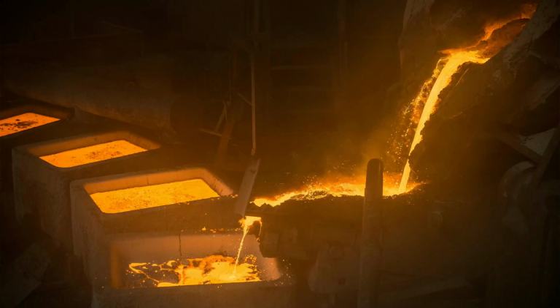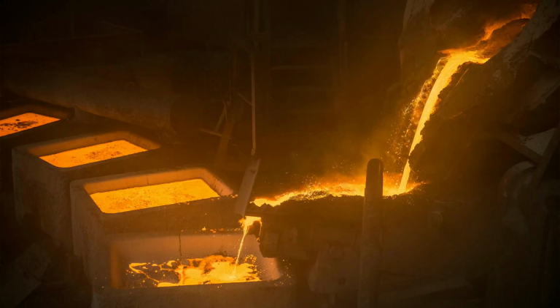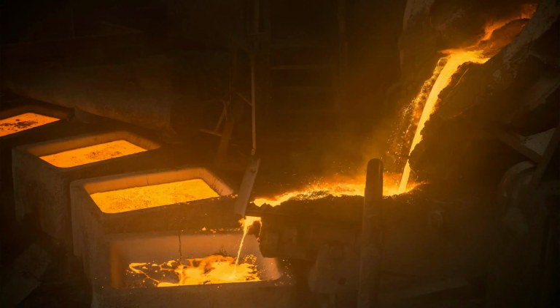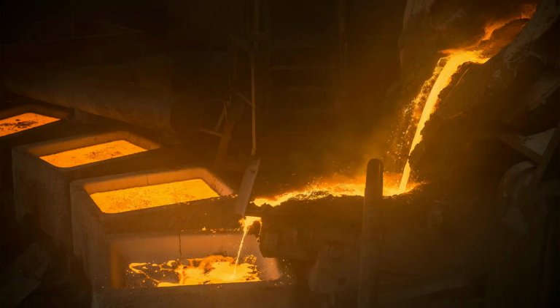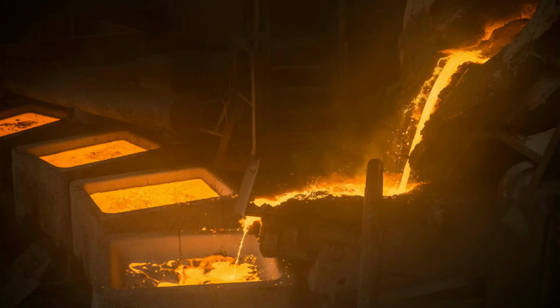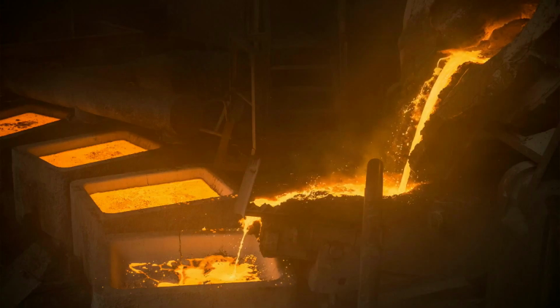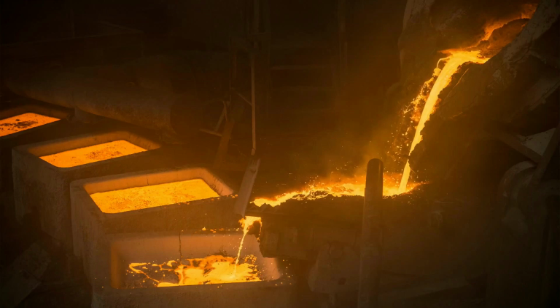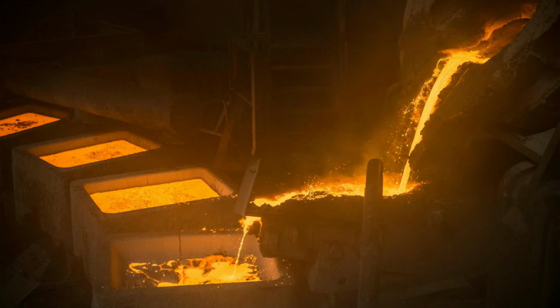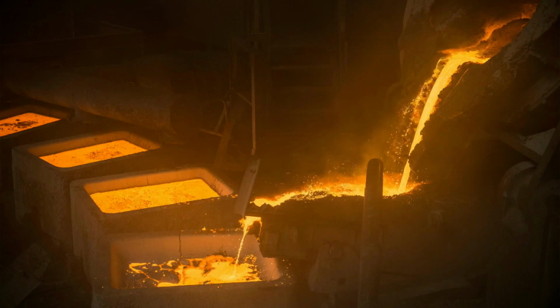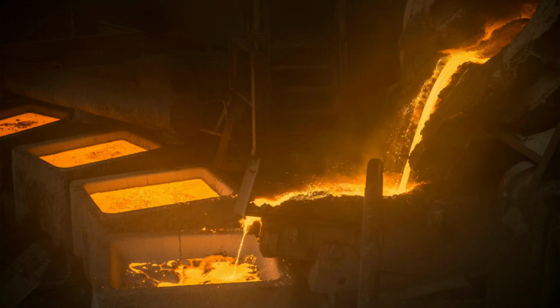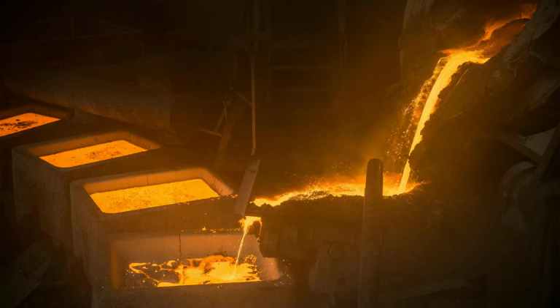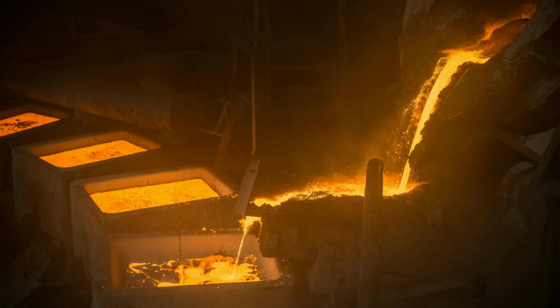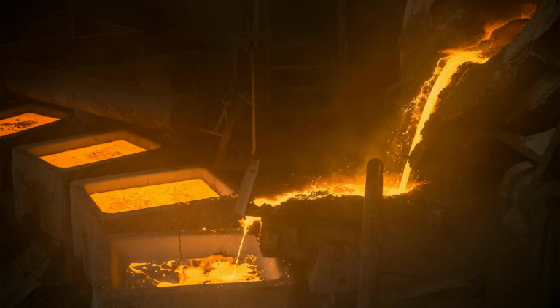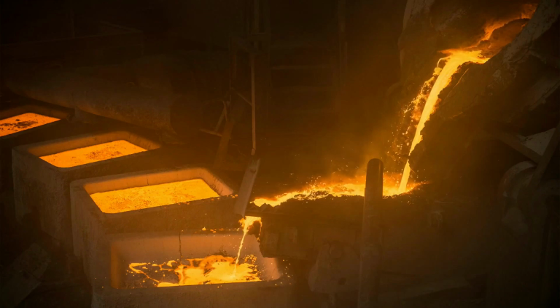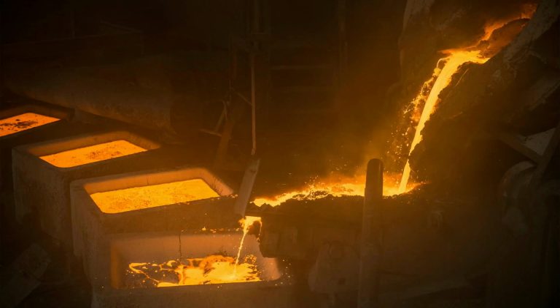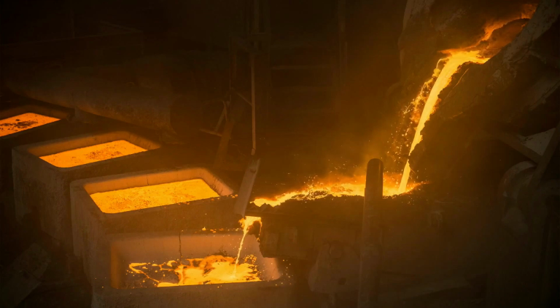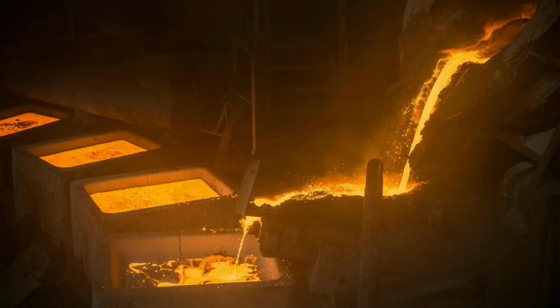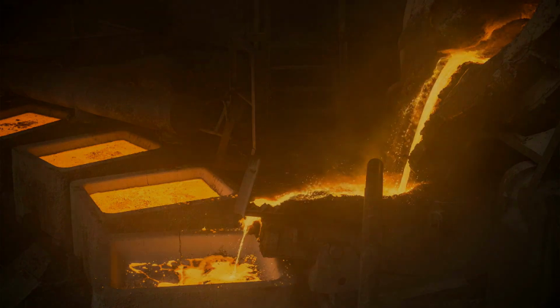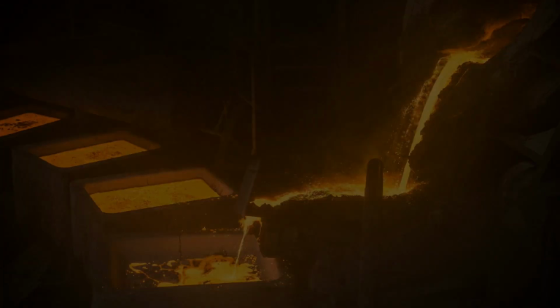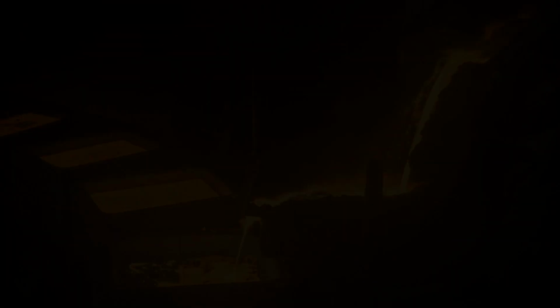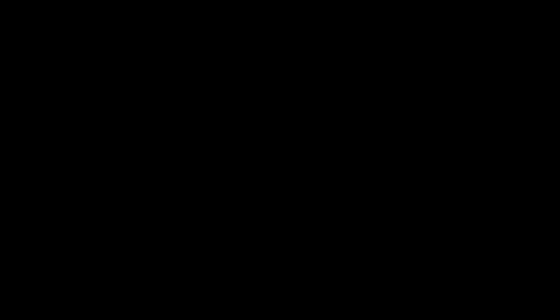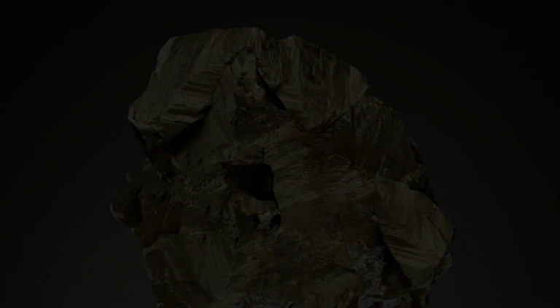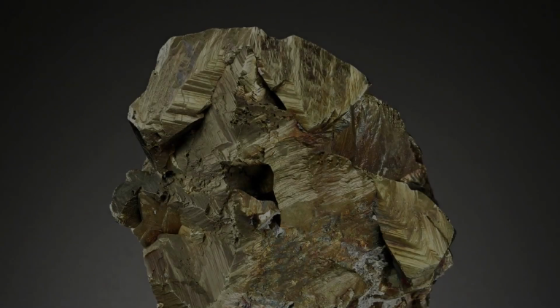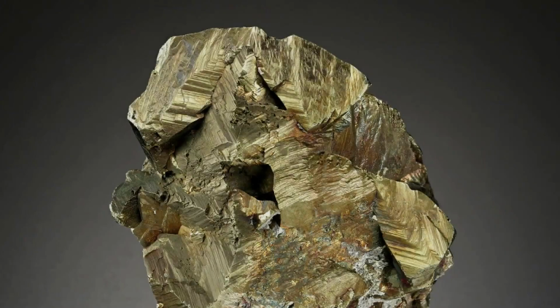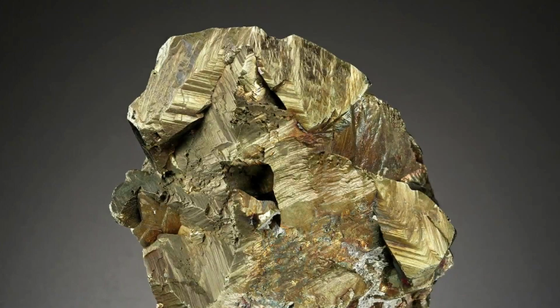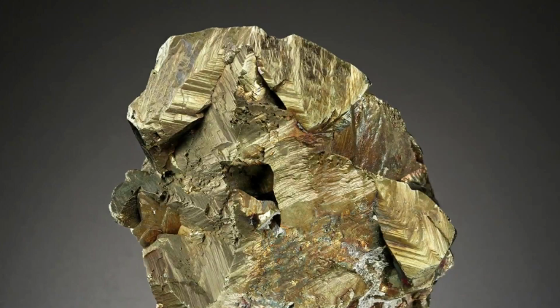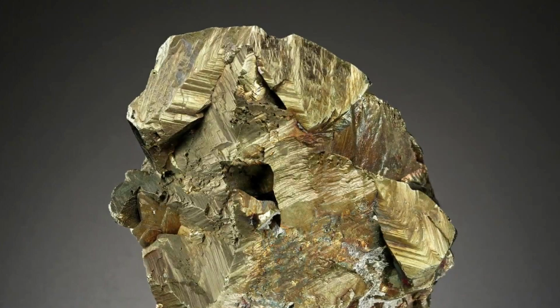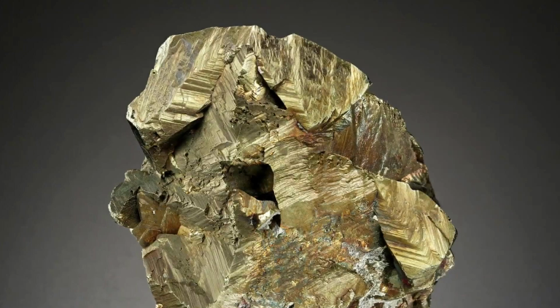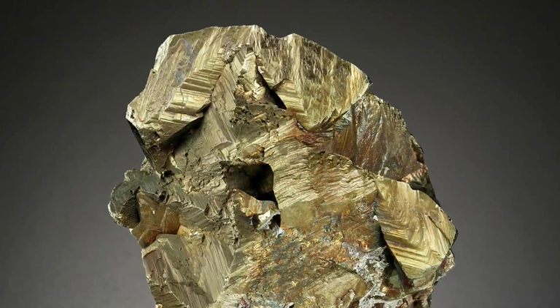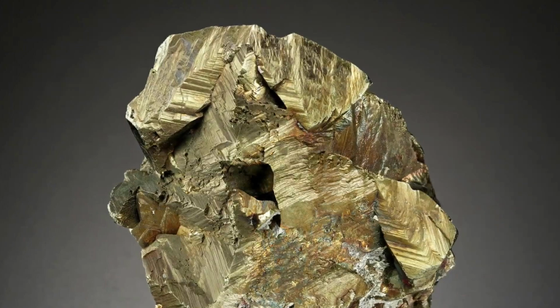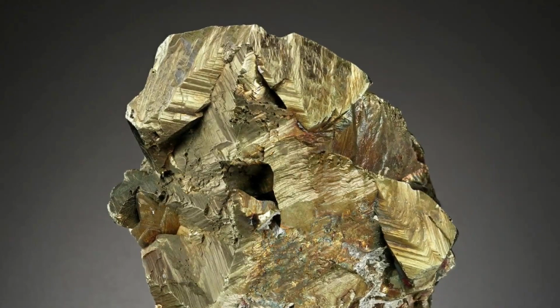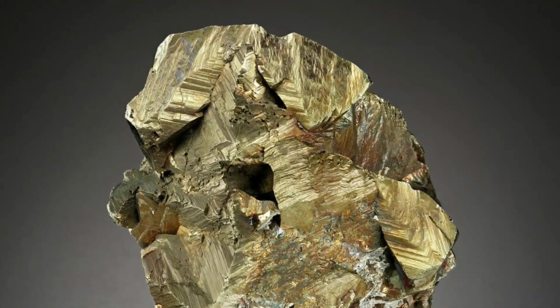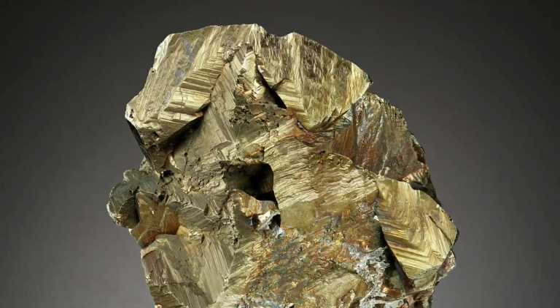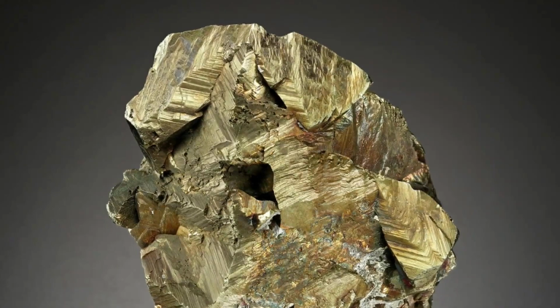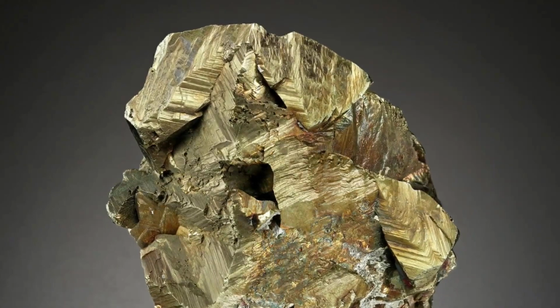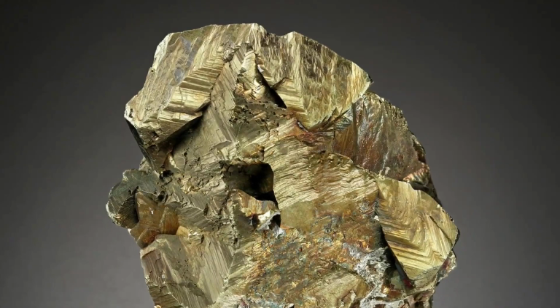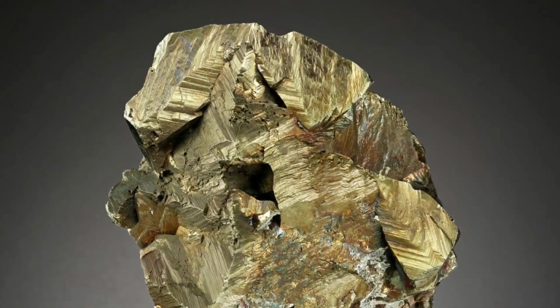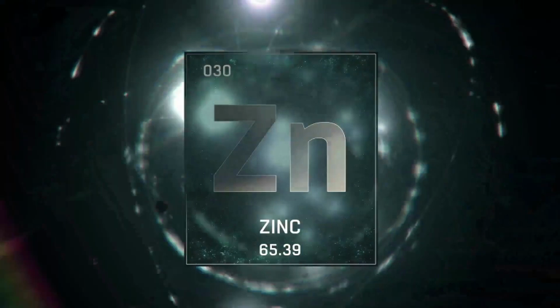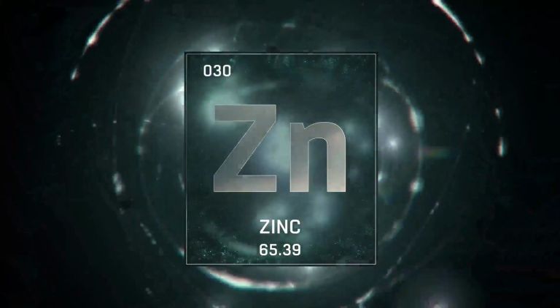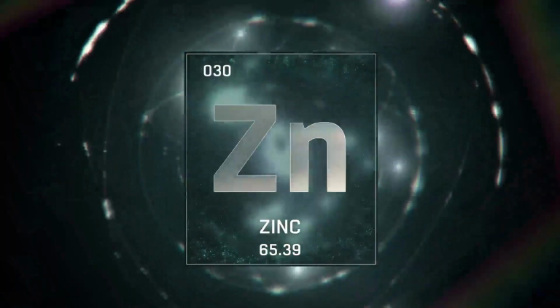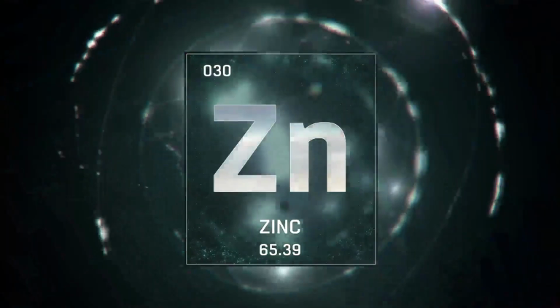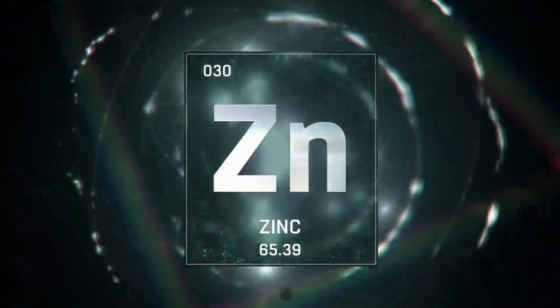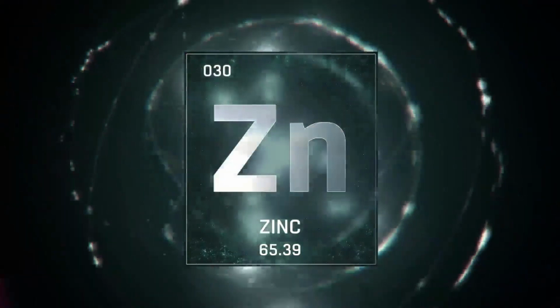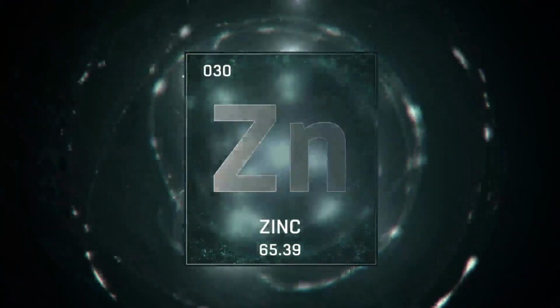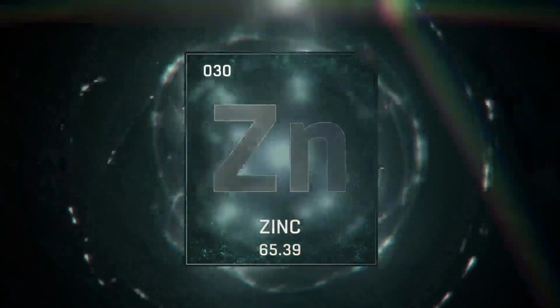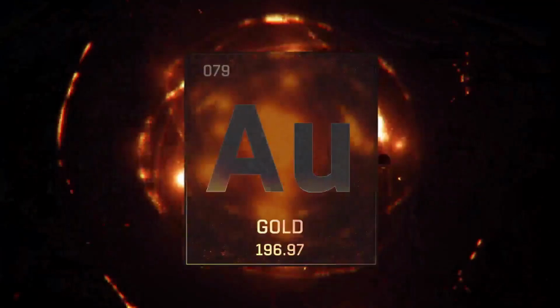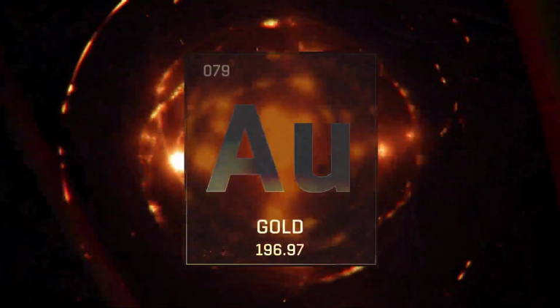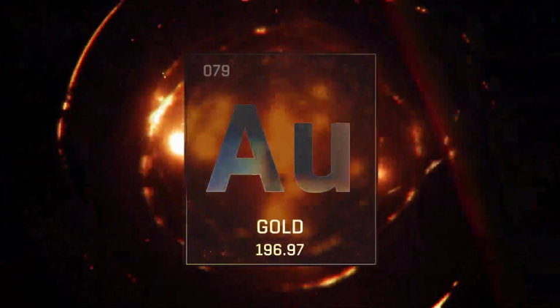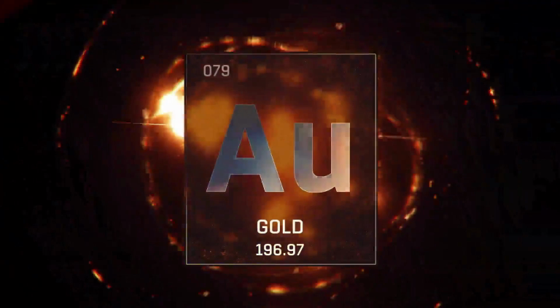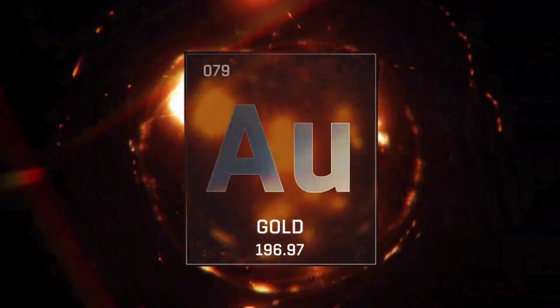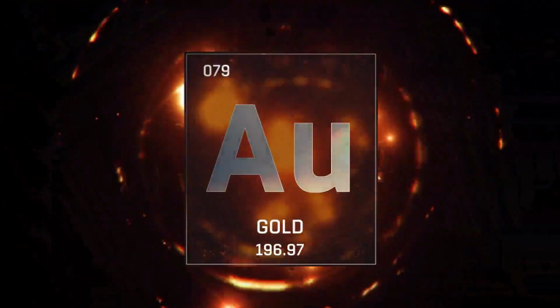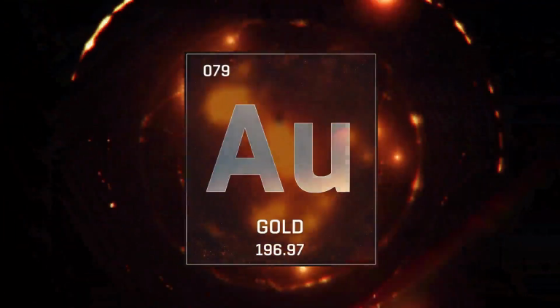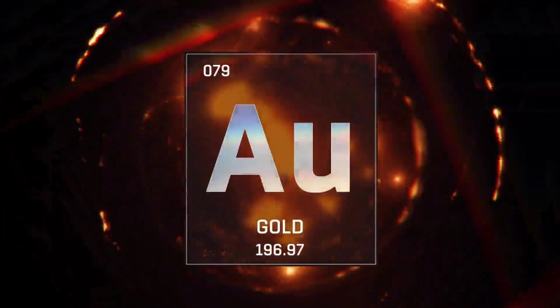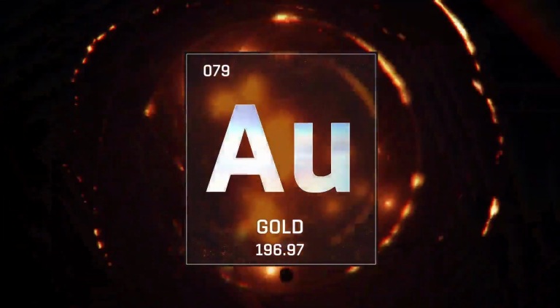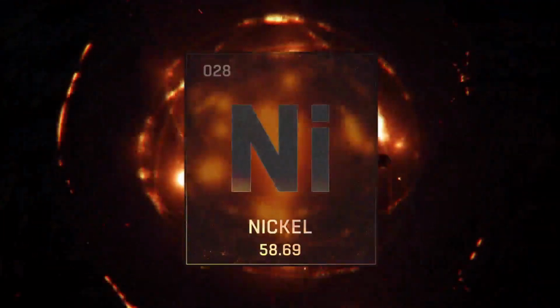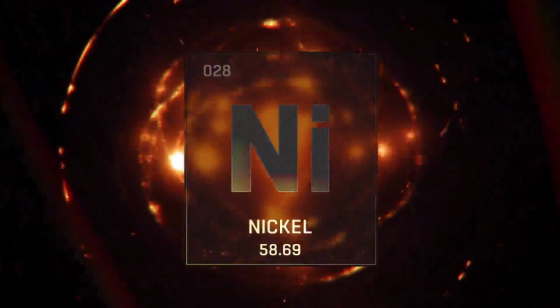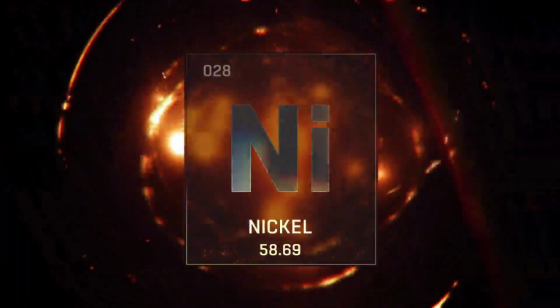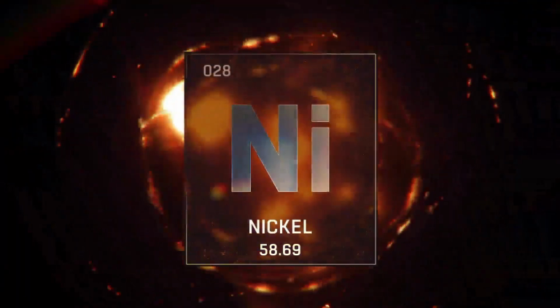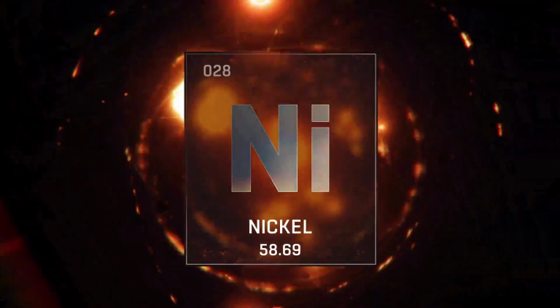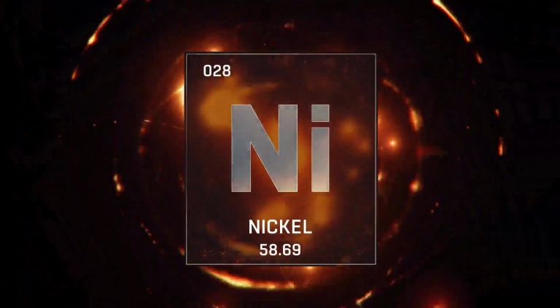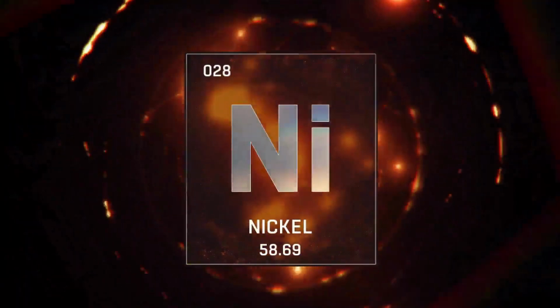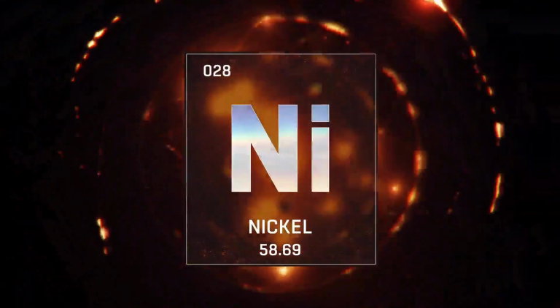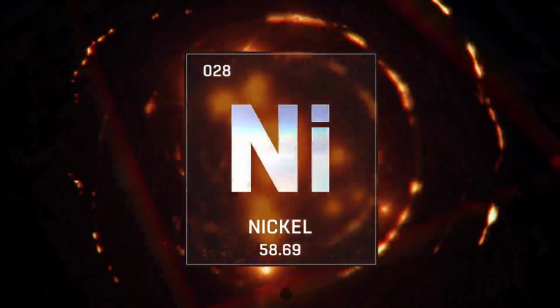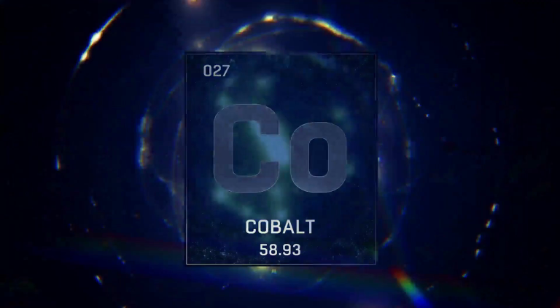With modern applications in electrical equipment and more, this mineral can also contain zinc, gold, nickel, and cobalt.